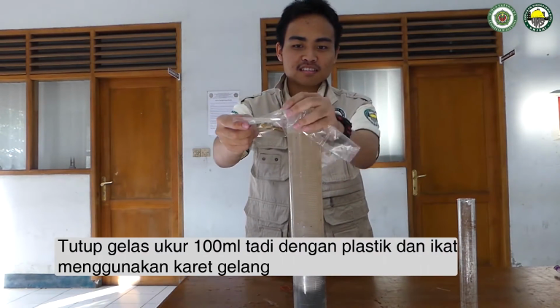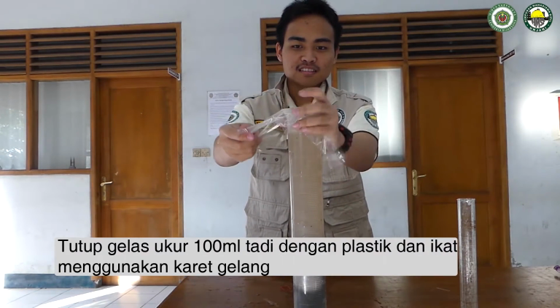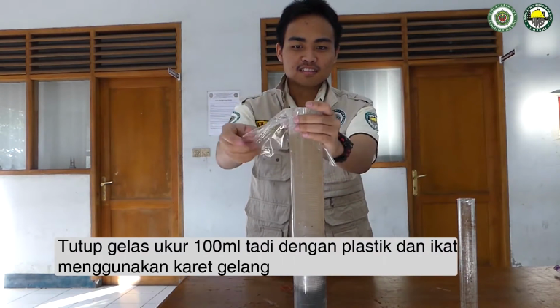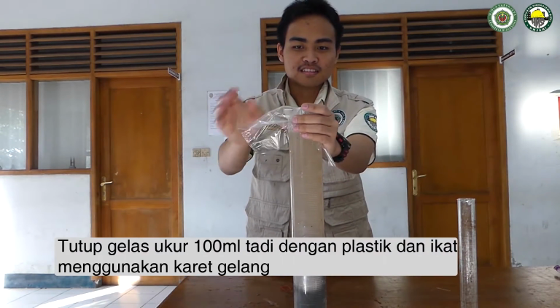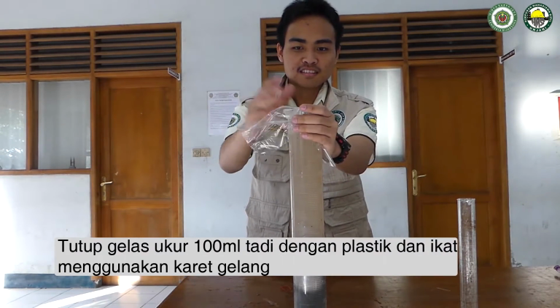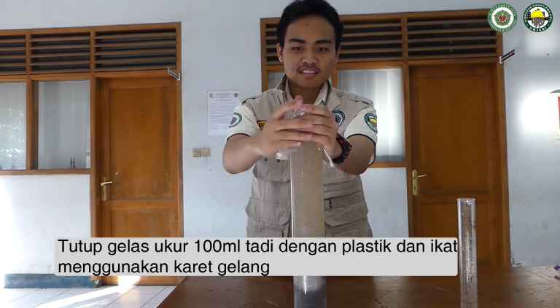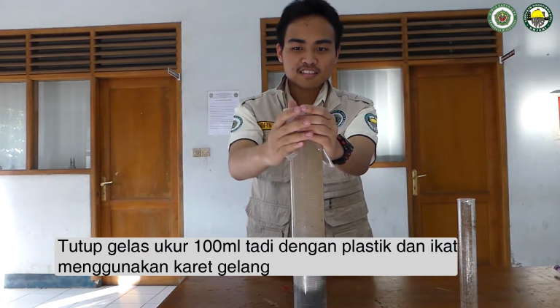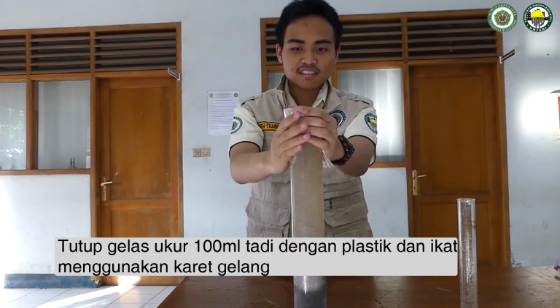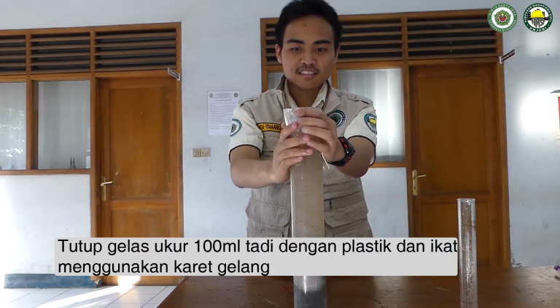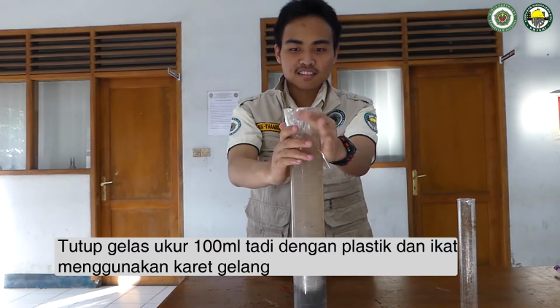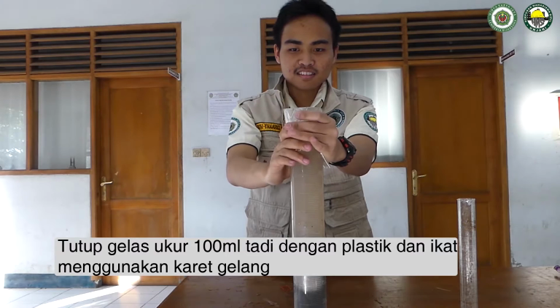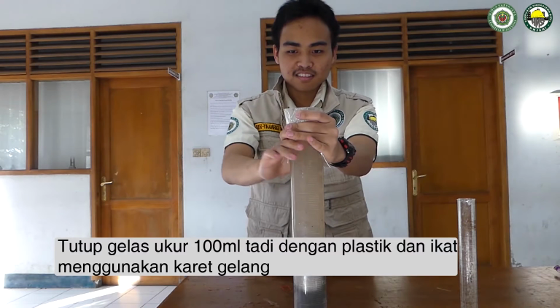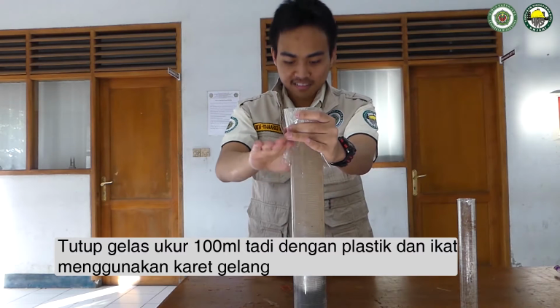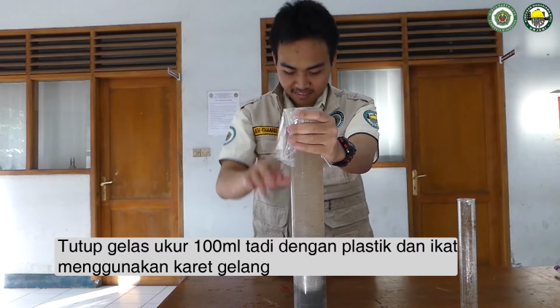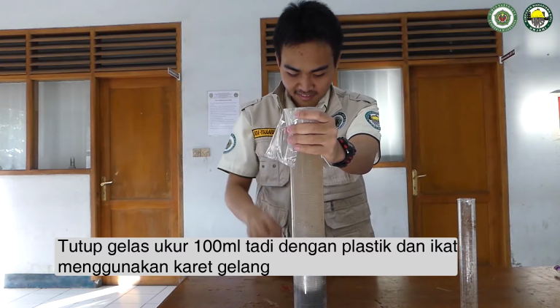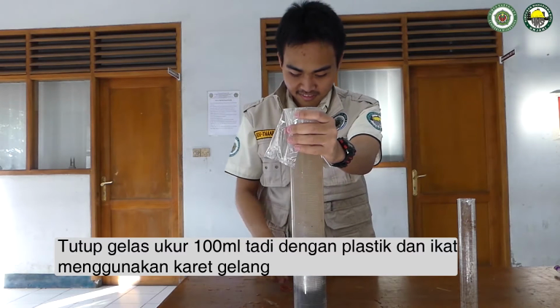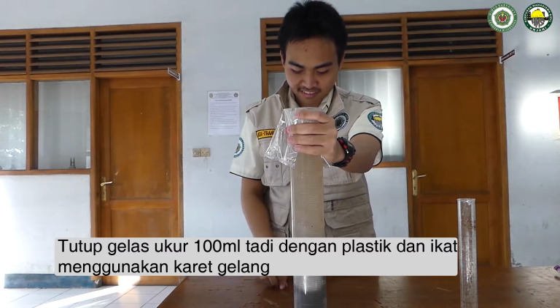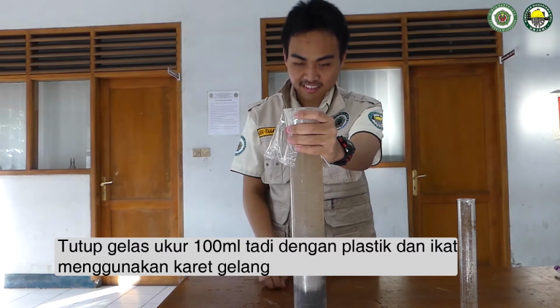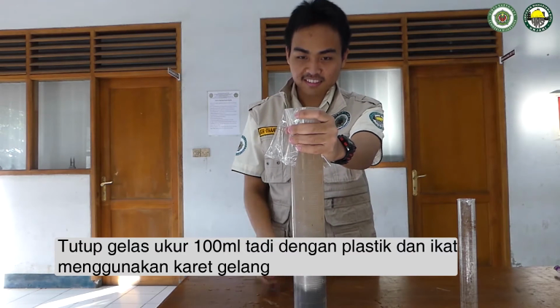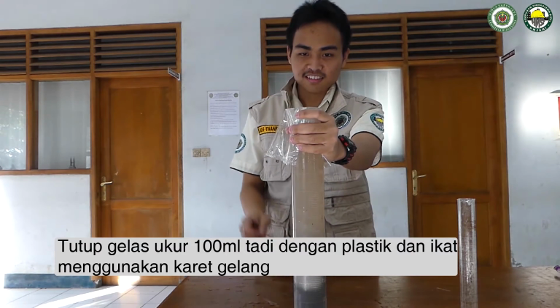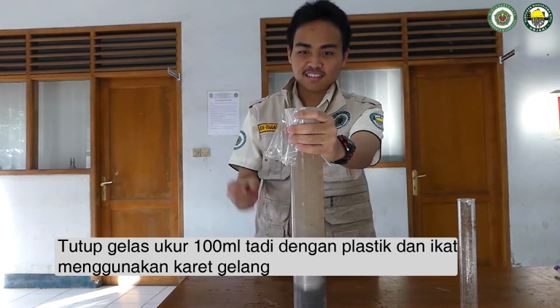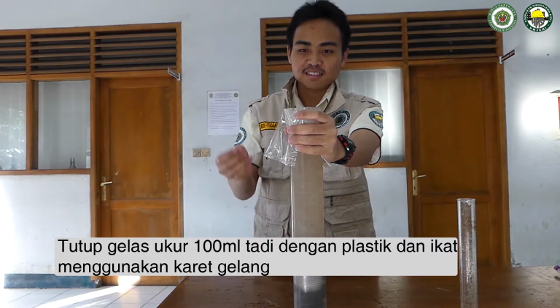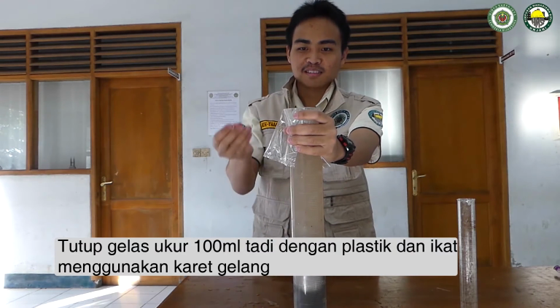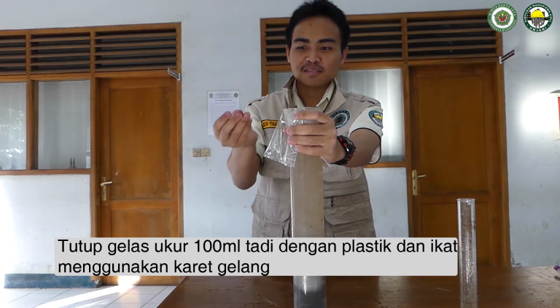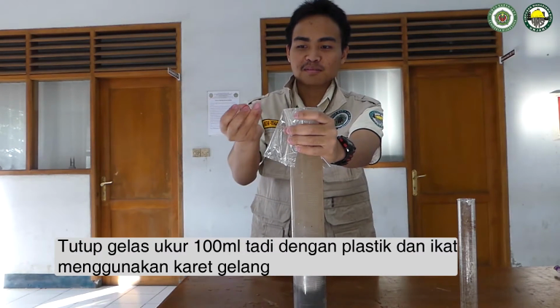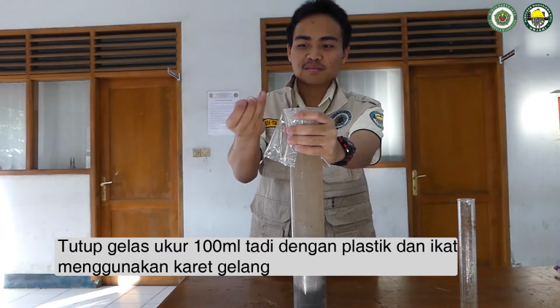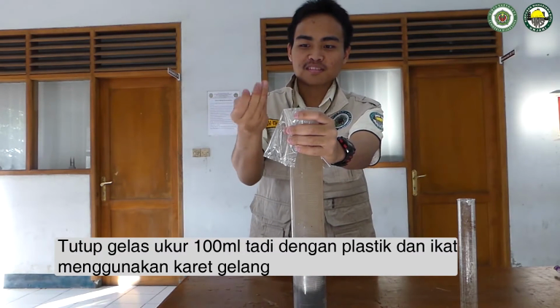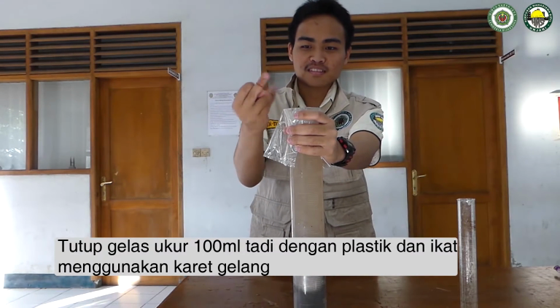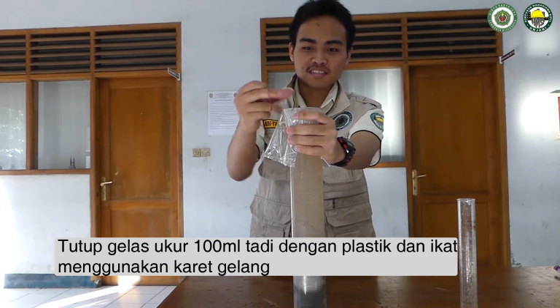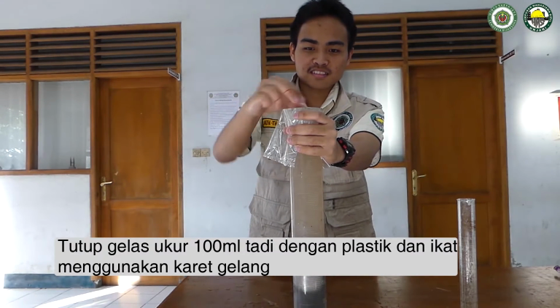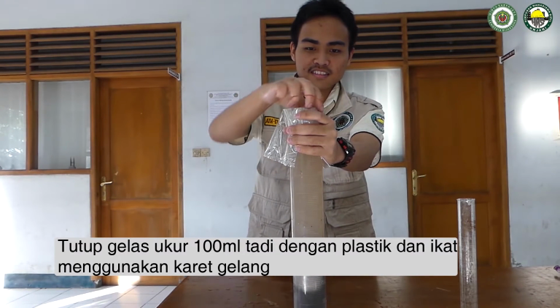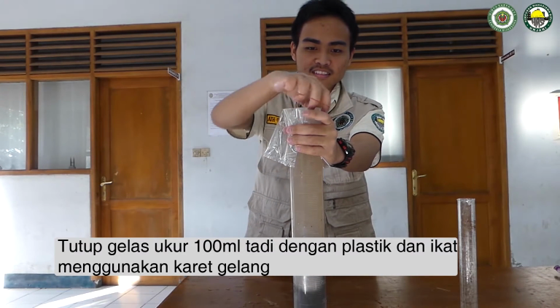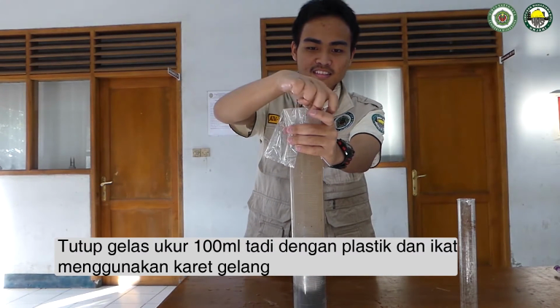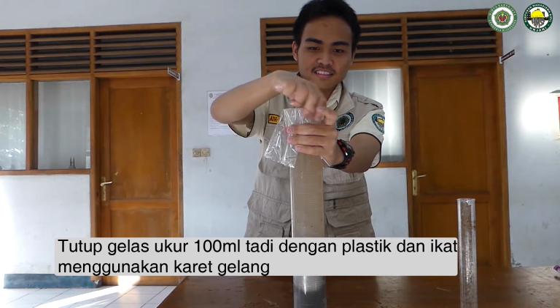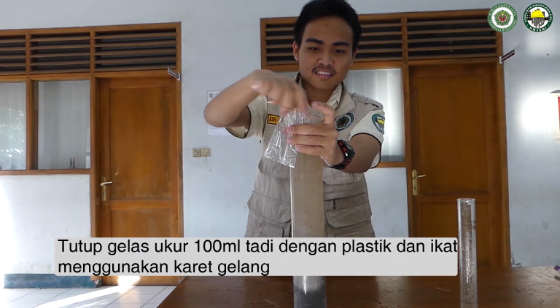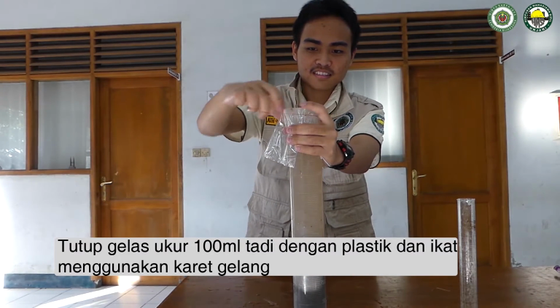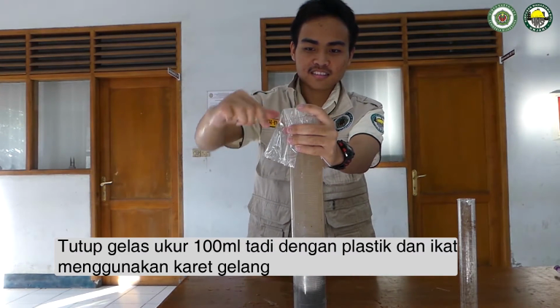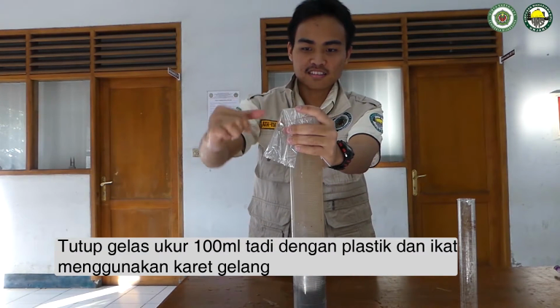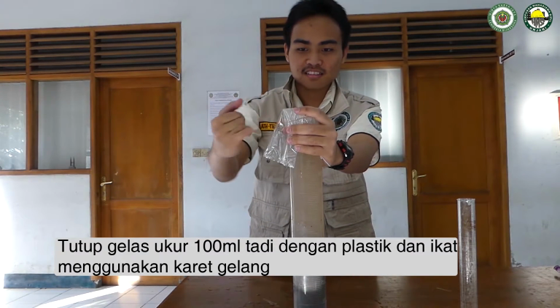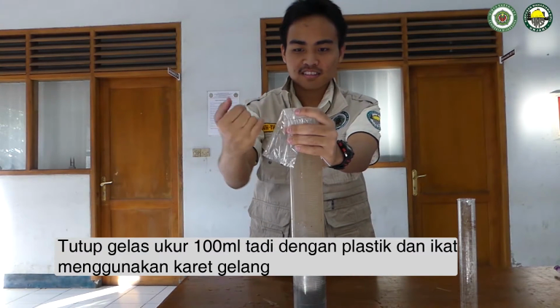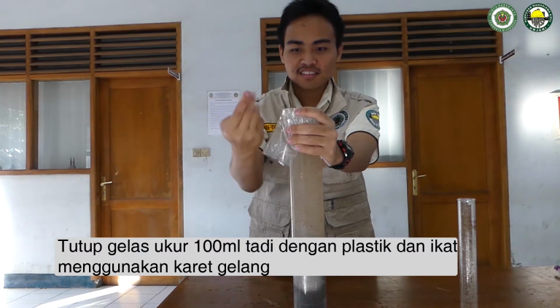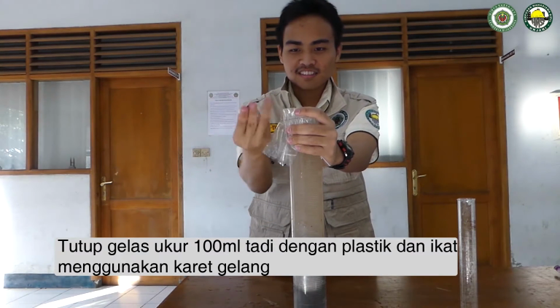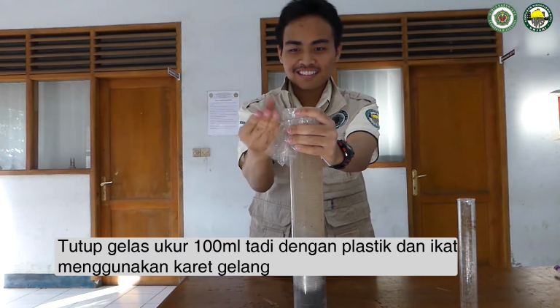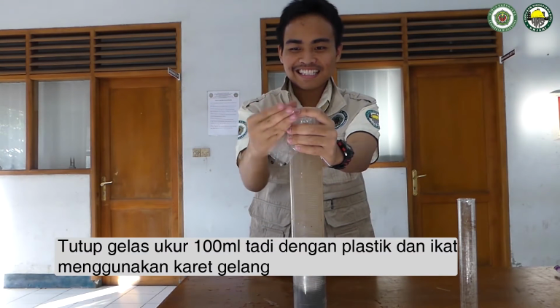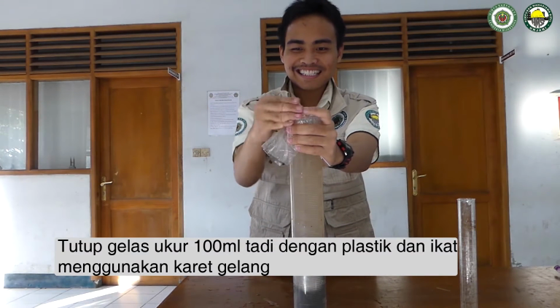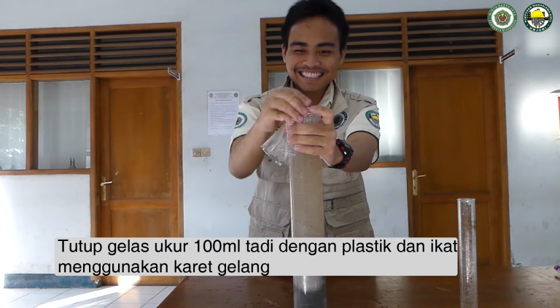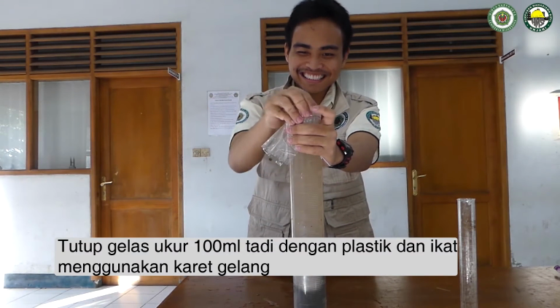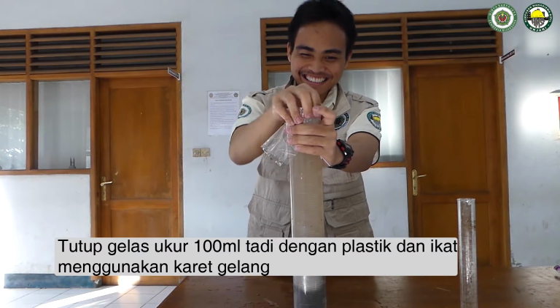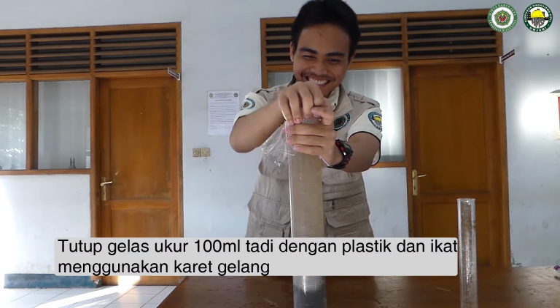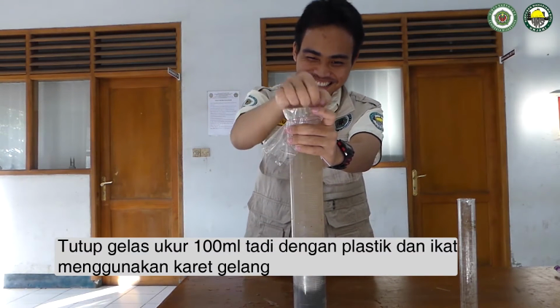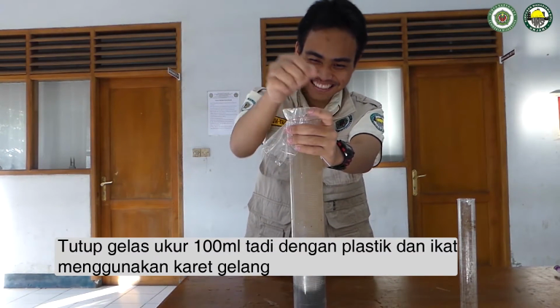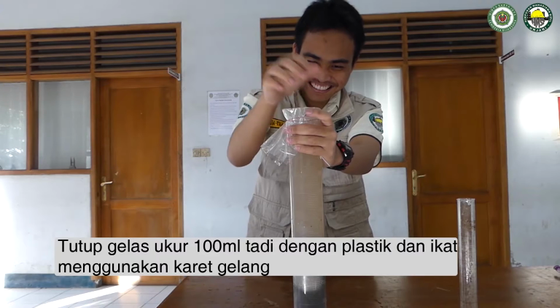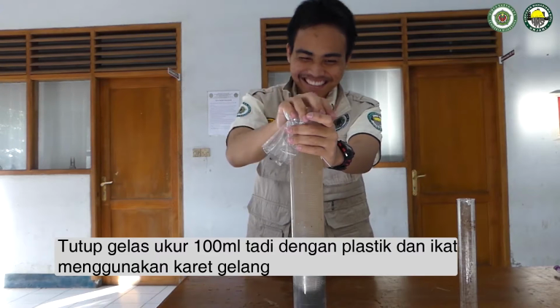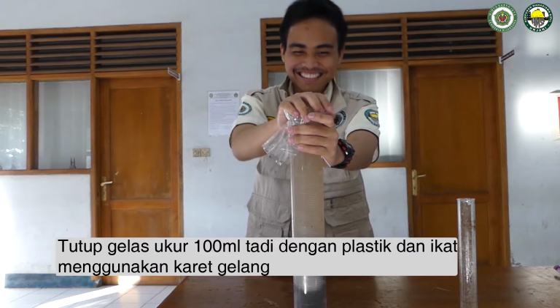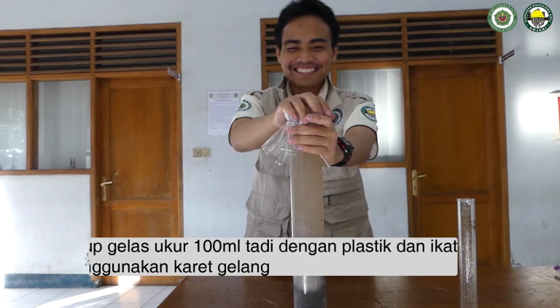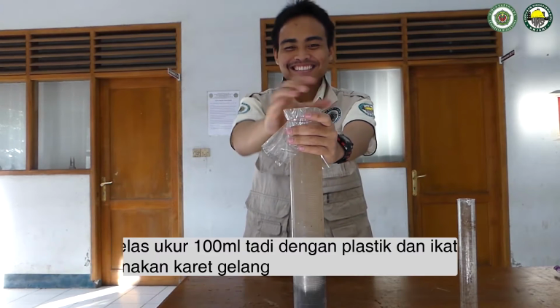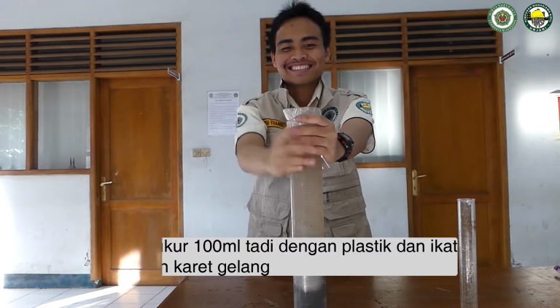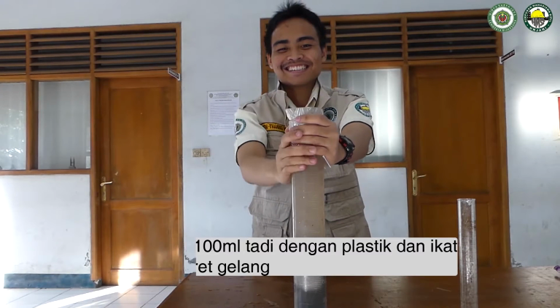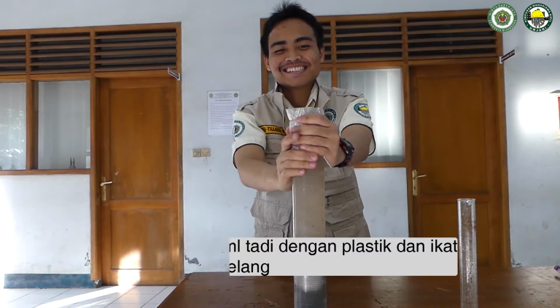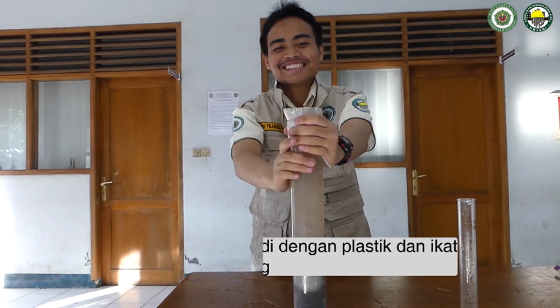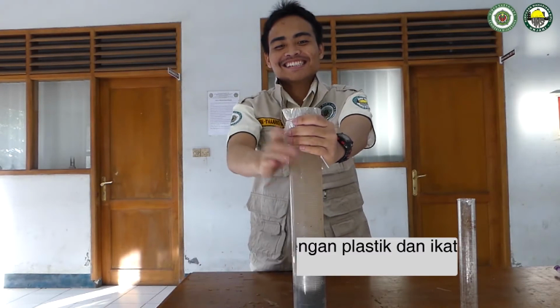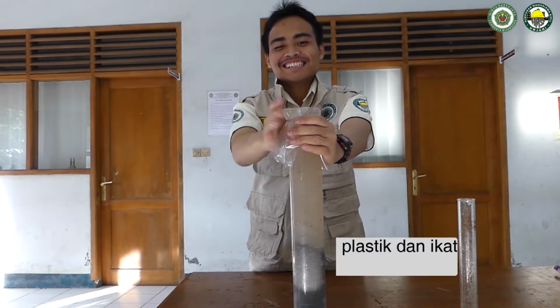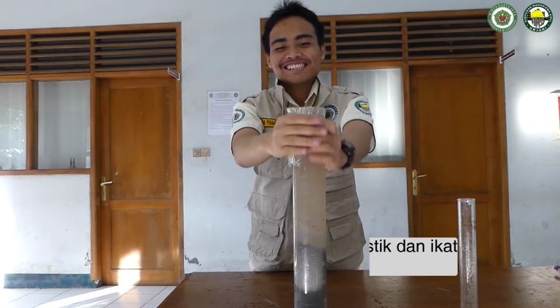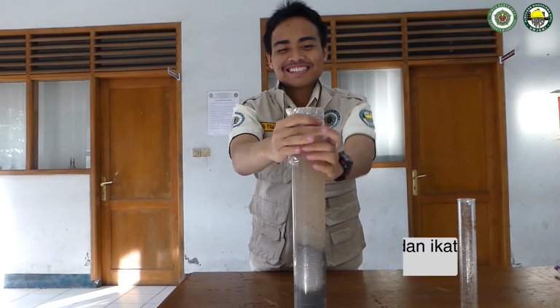Setelah itu, tutup permukaan gelas ukur menggunakan plastik dan karet, dan lakukan pengadukan dengan cara membolak-balikkan gelas ukur tersebut berulang-ulang.